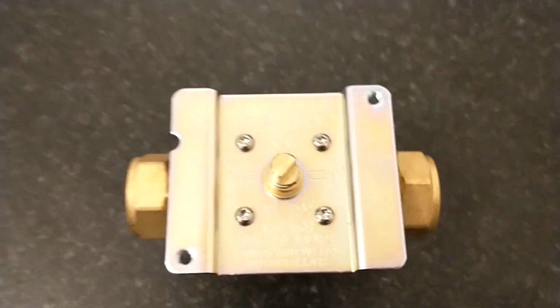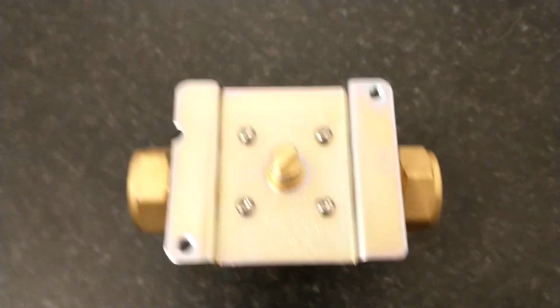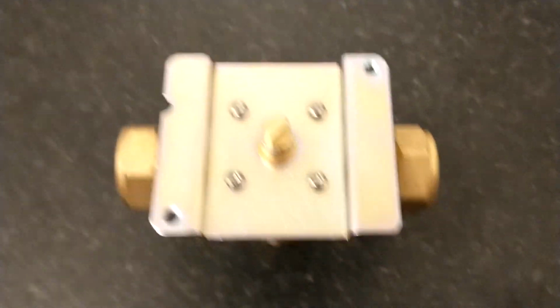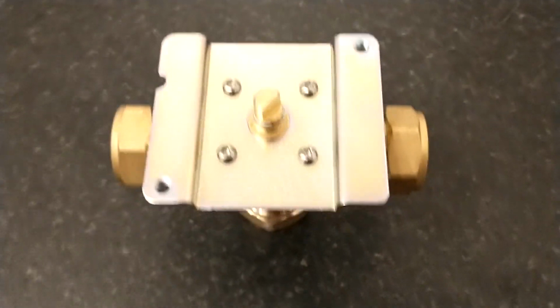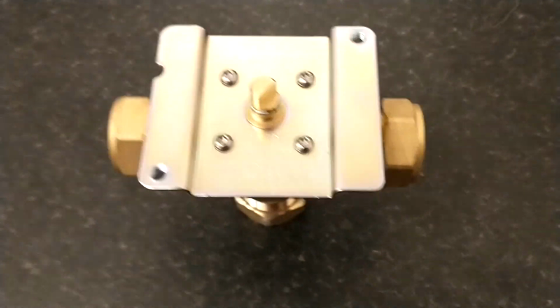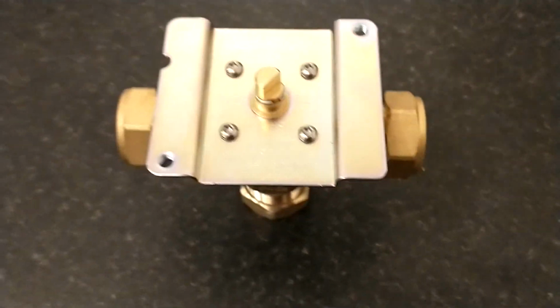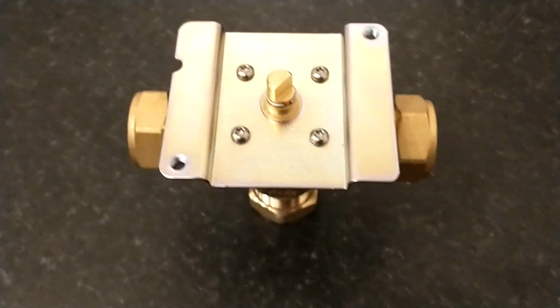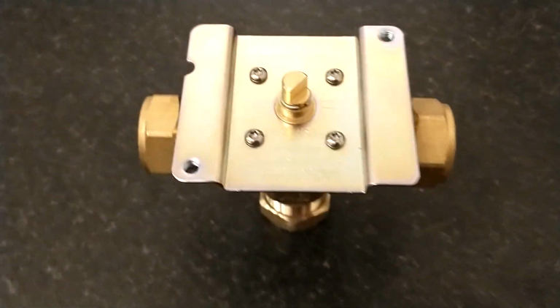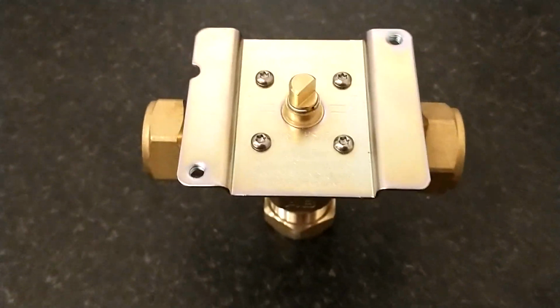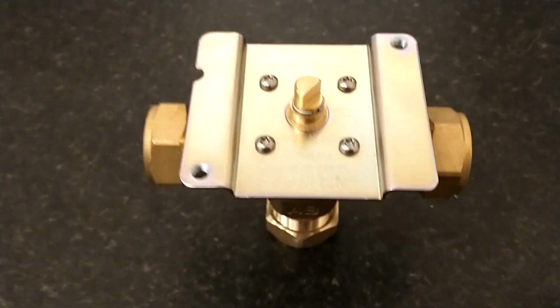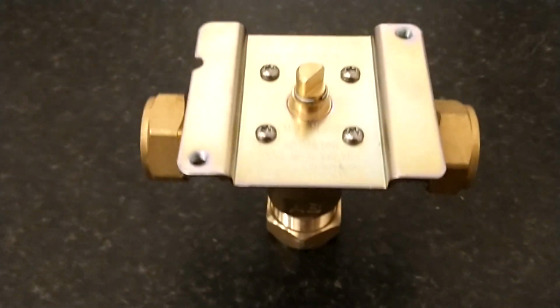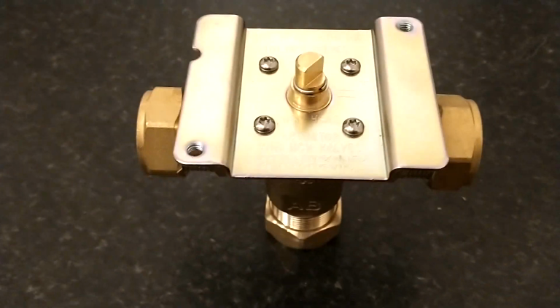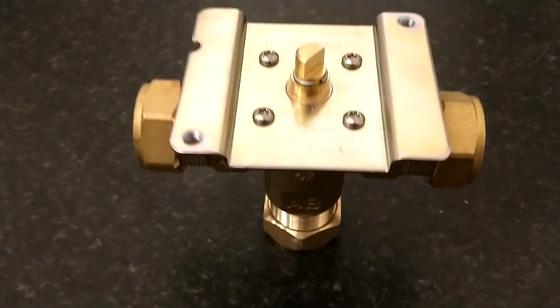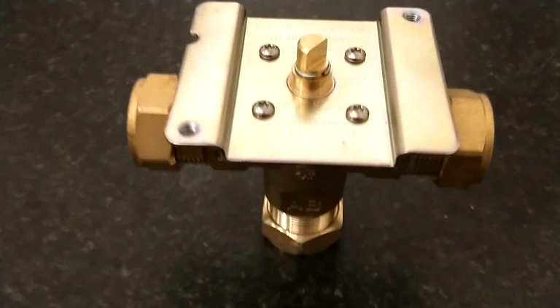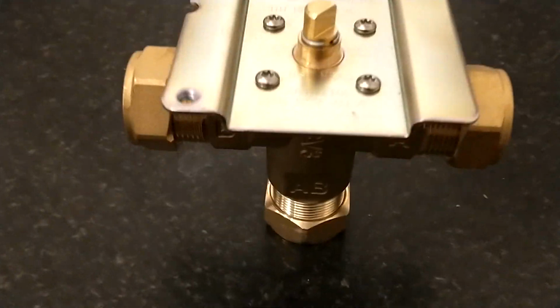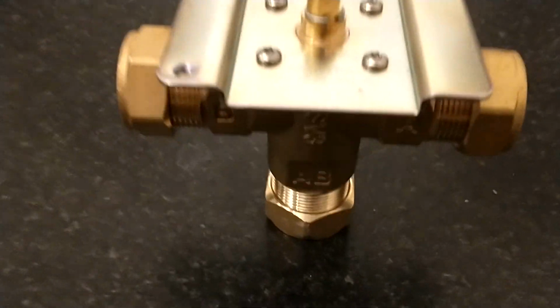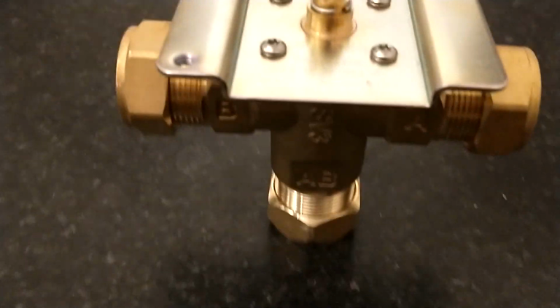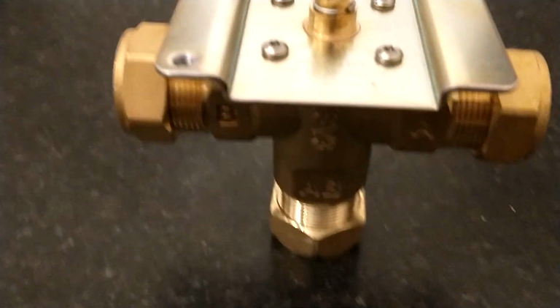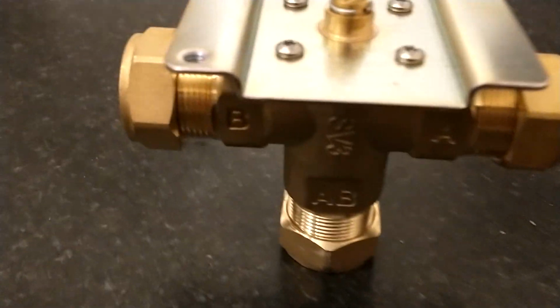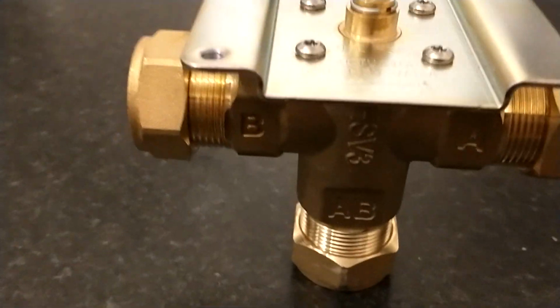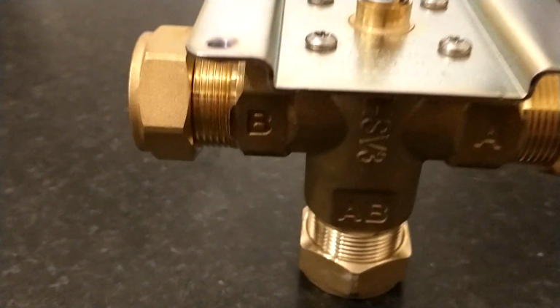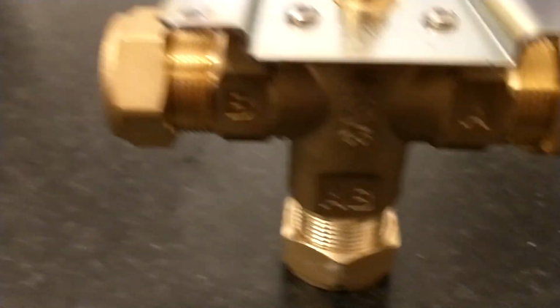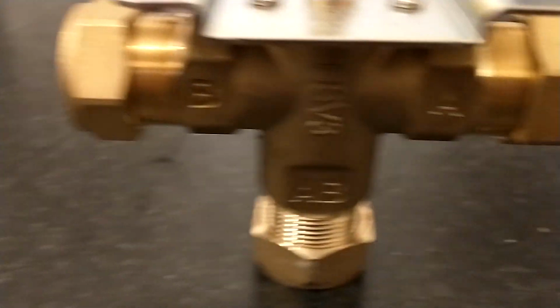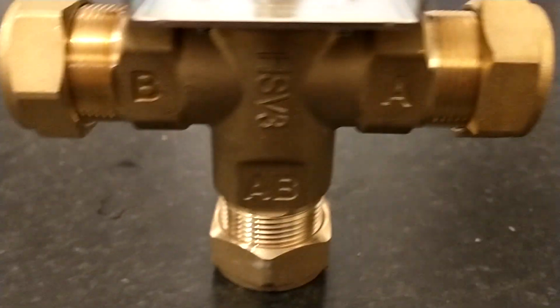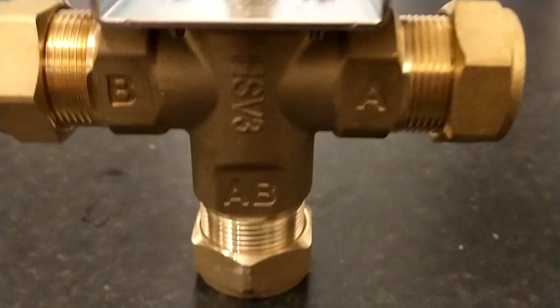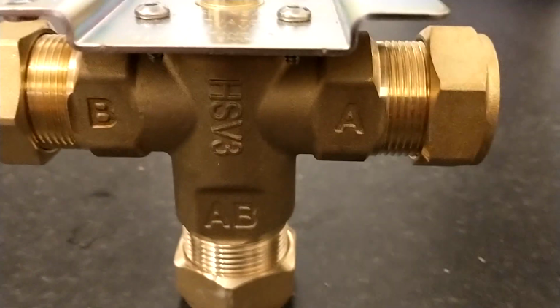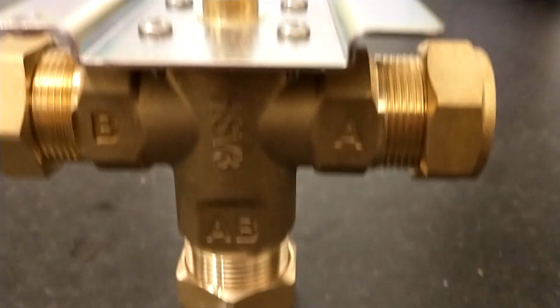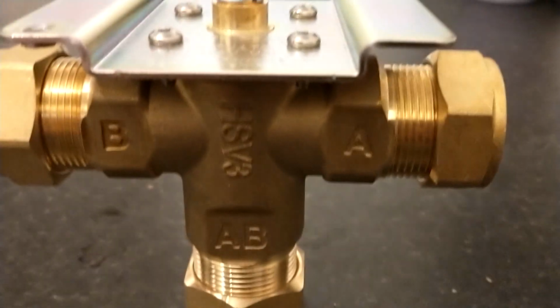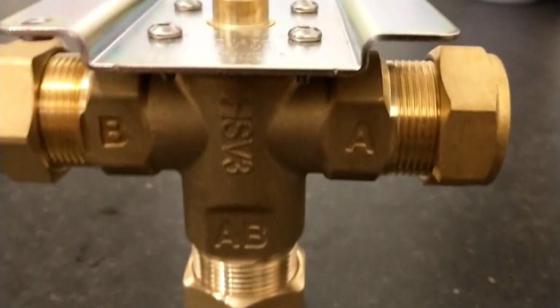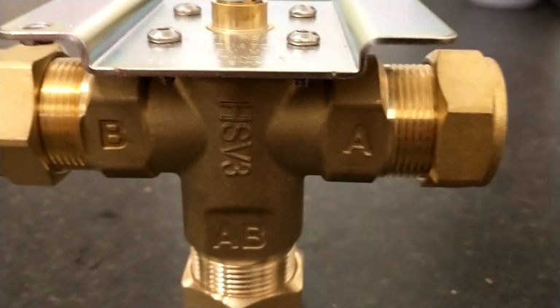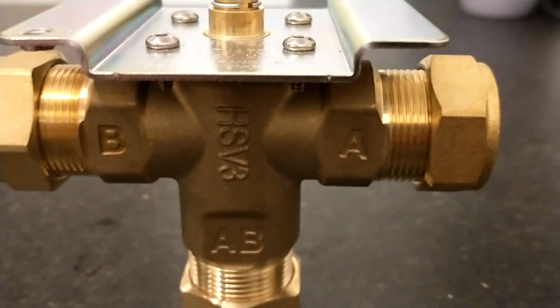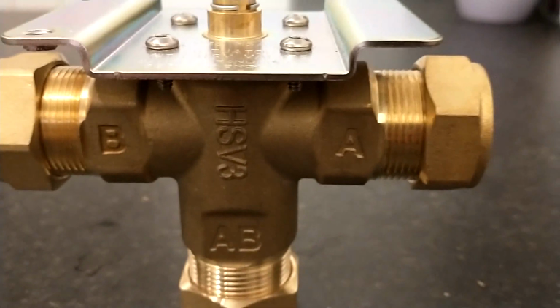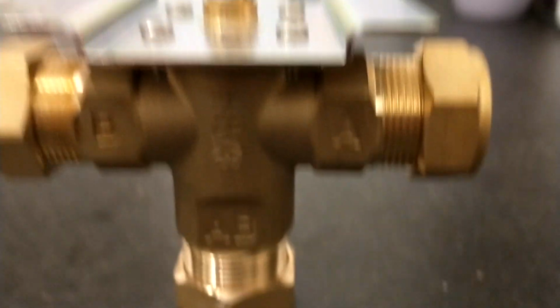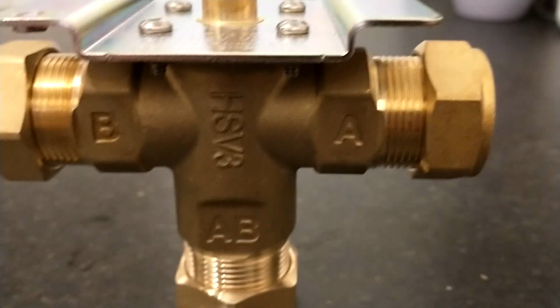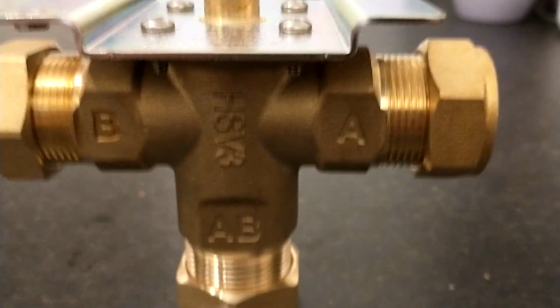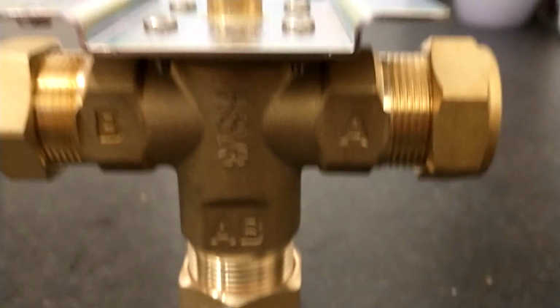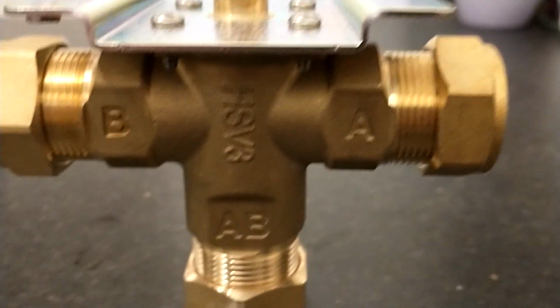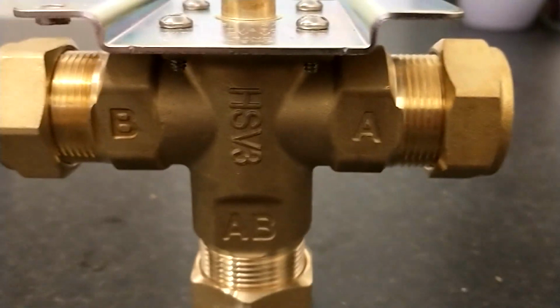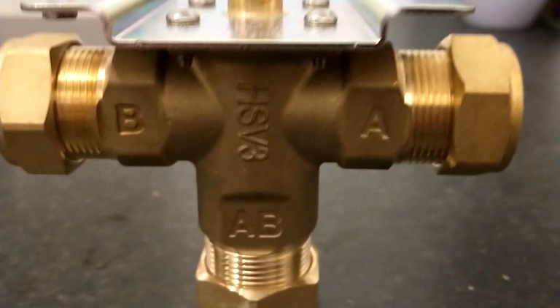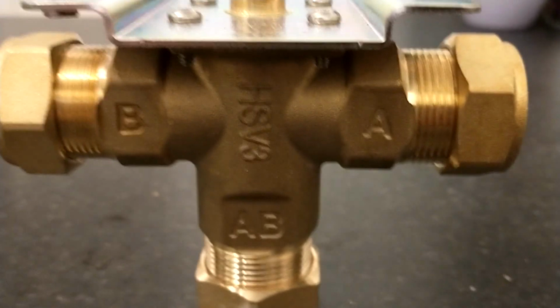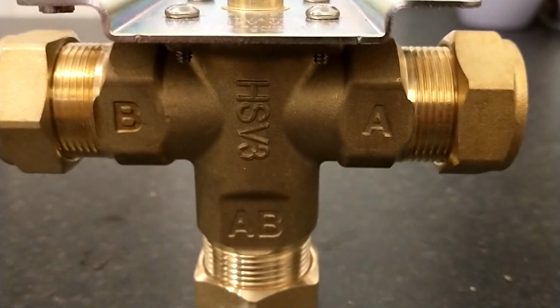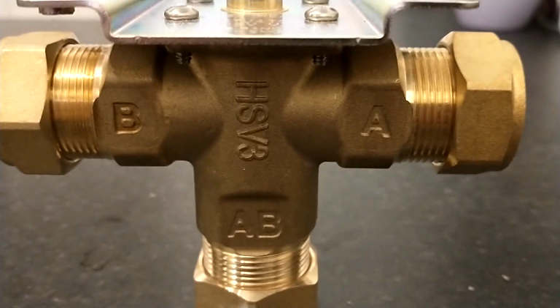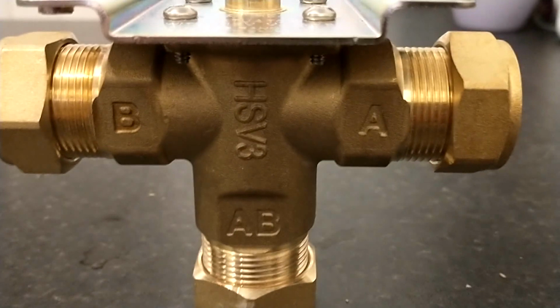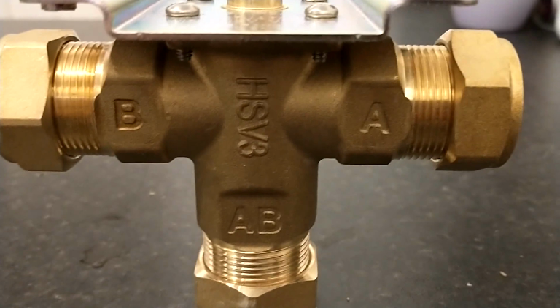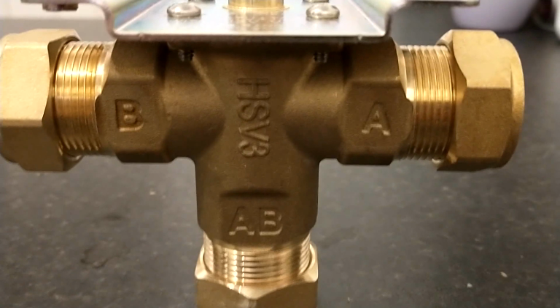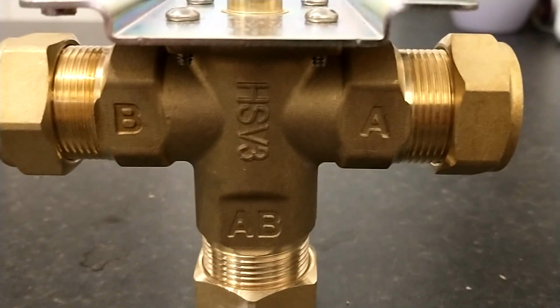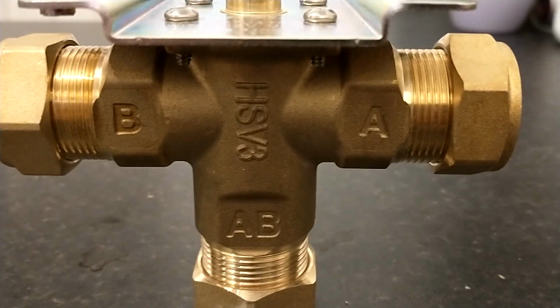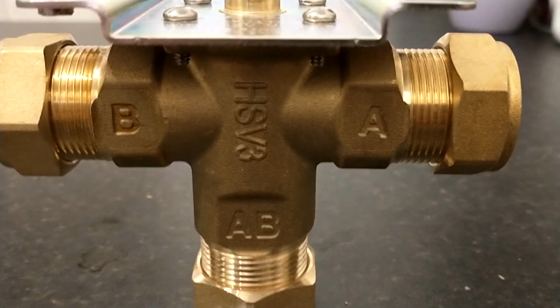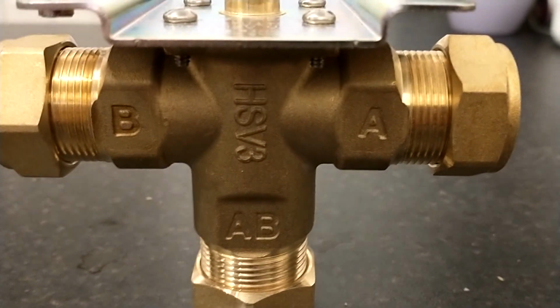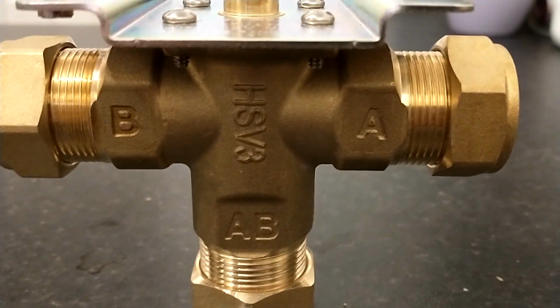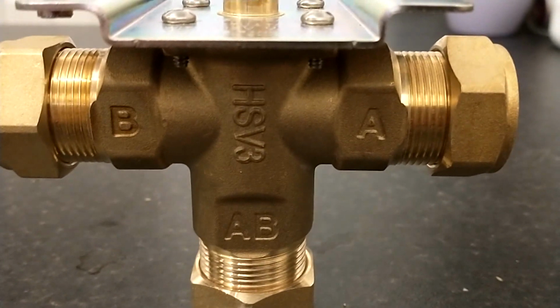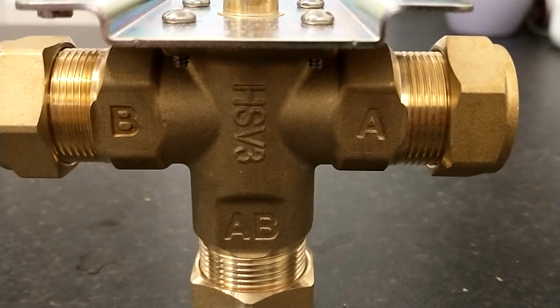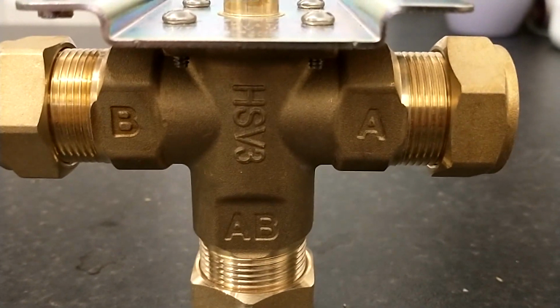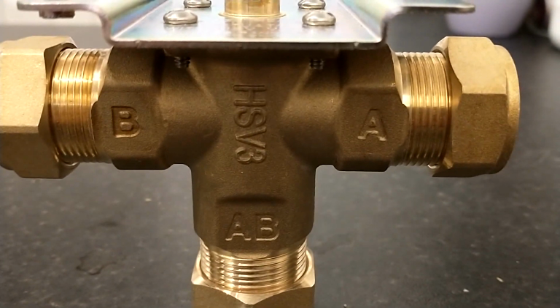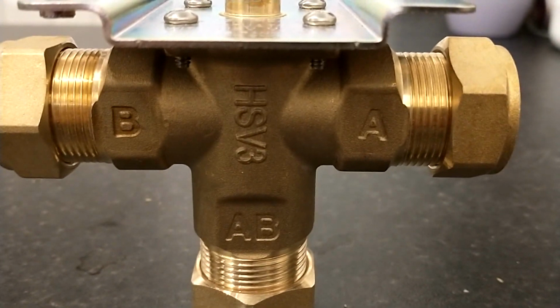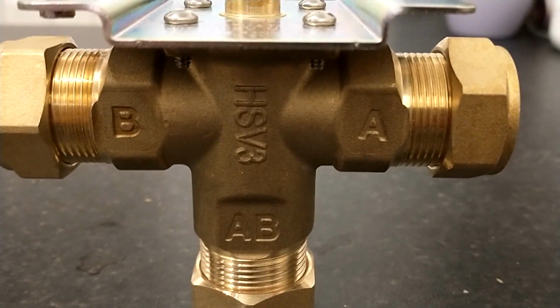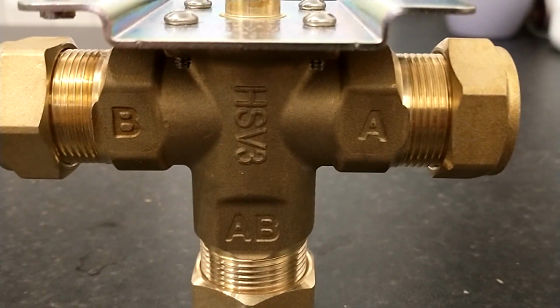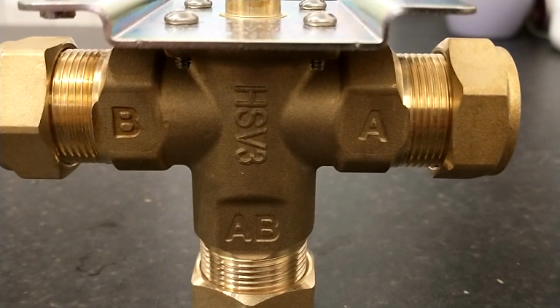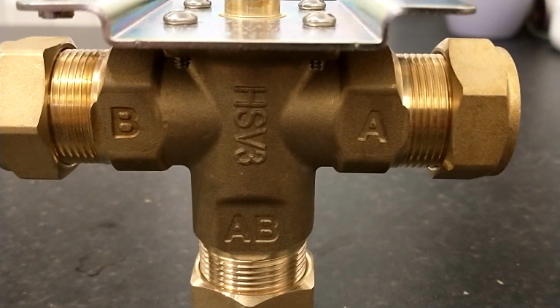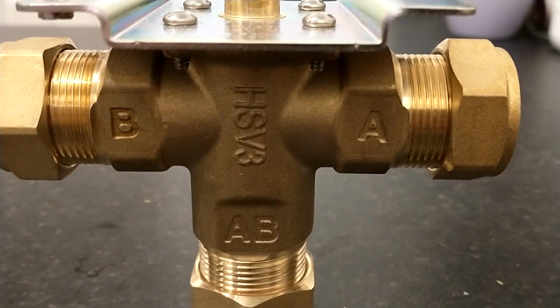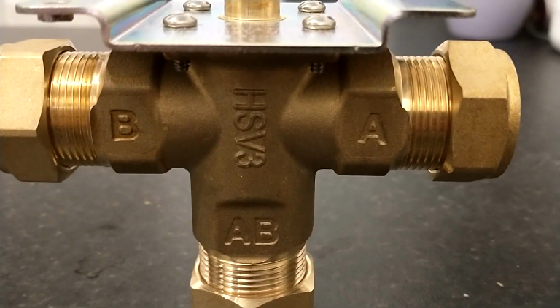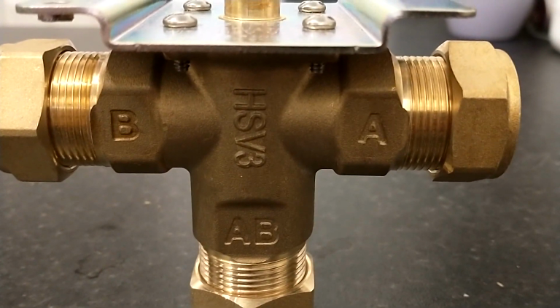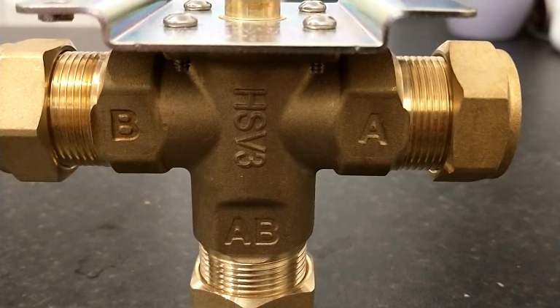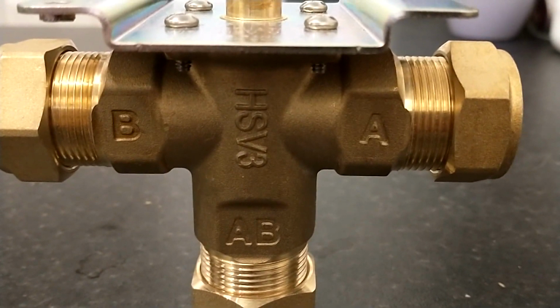So in that situation, we have water entering in port AB and going equally to ports A and B.